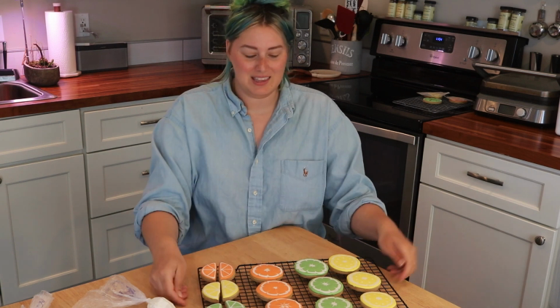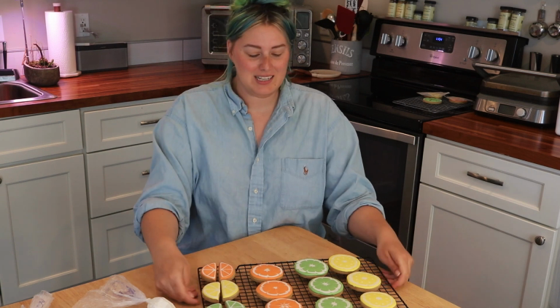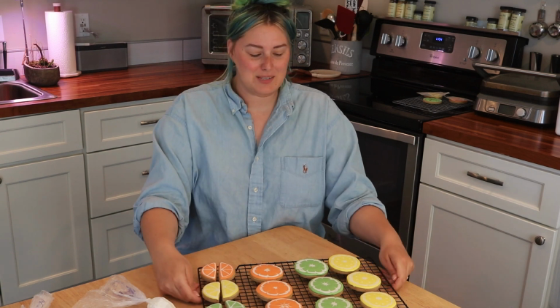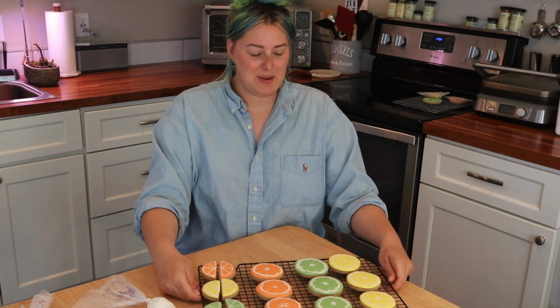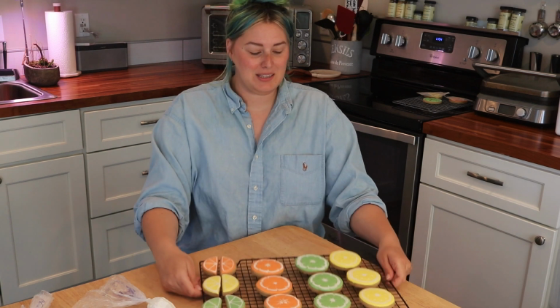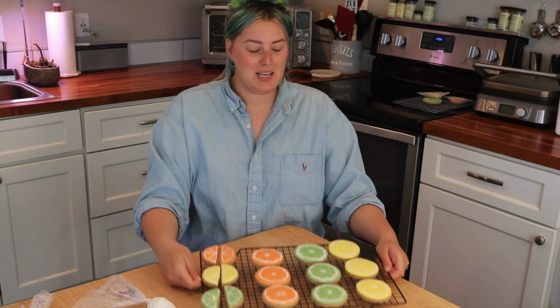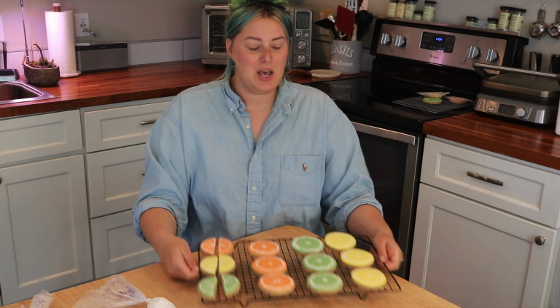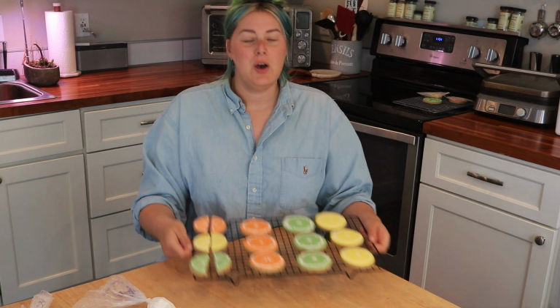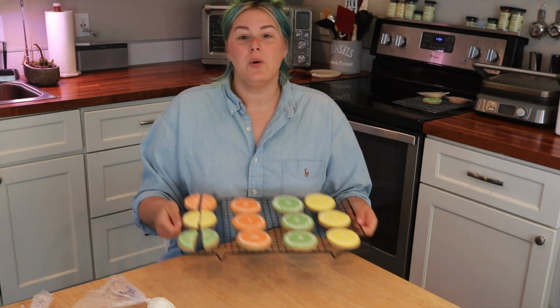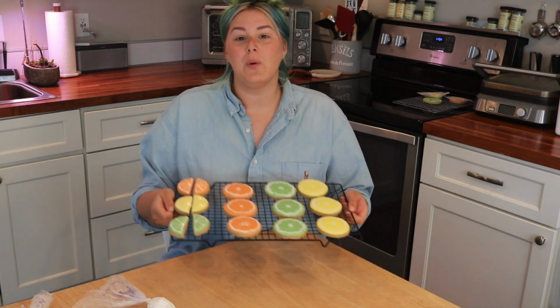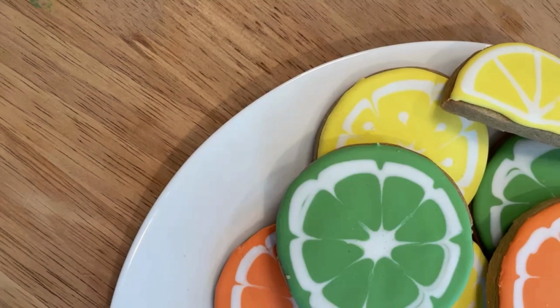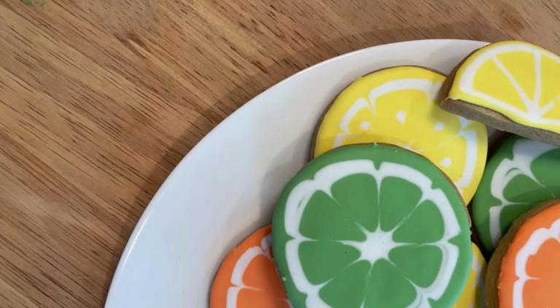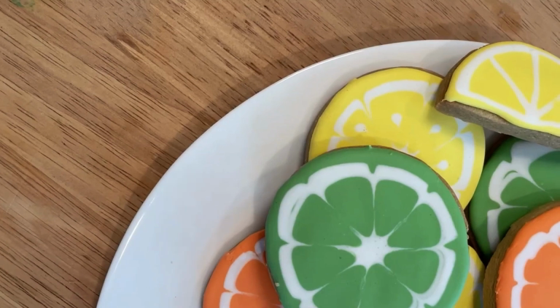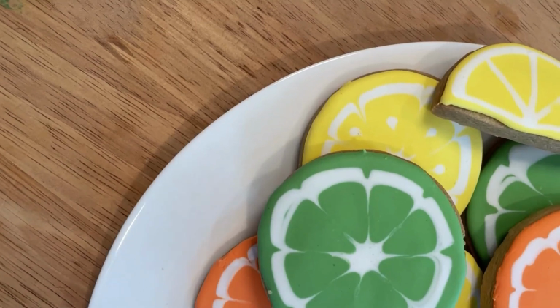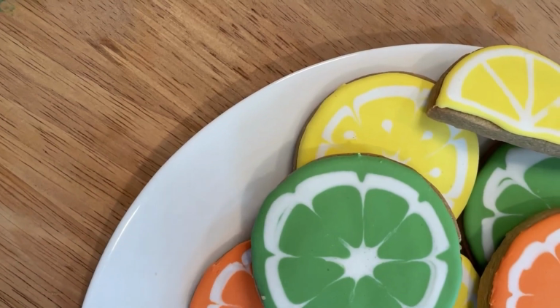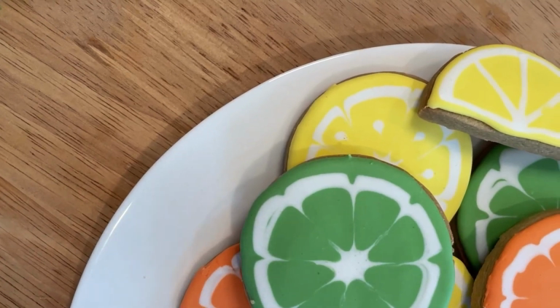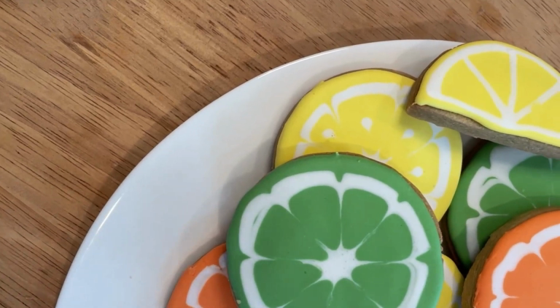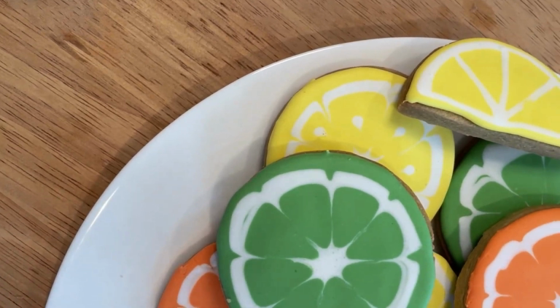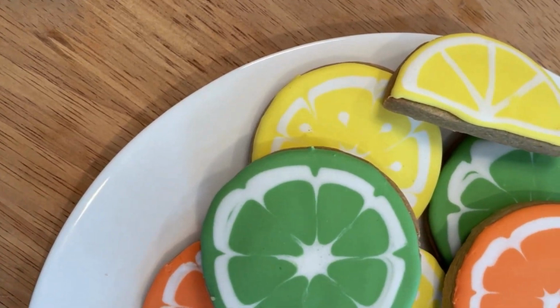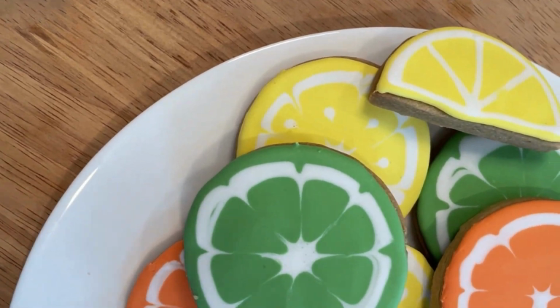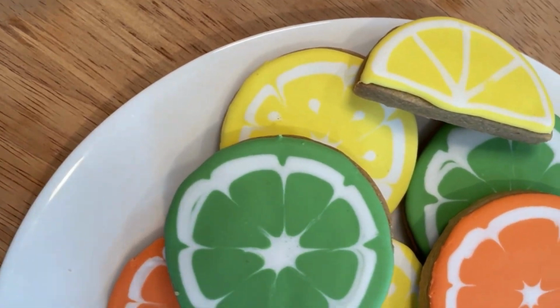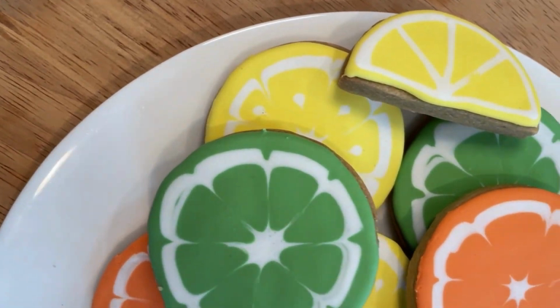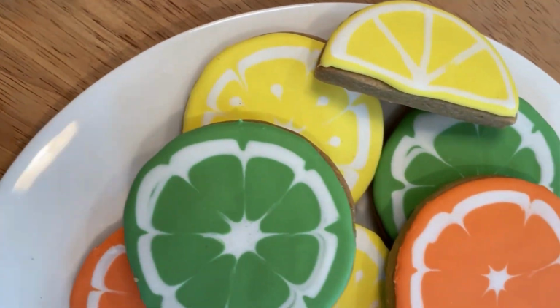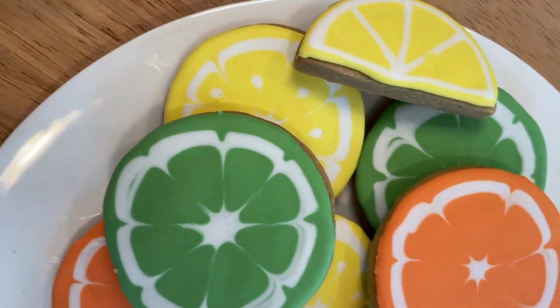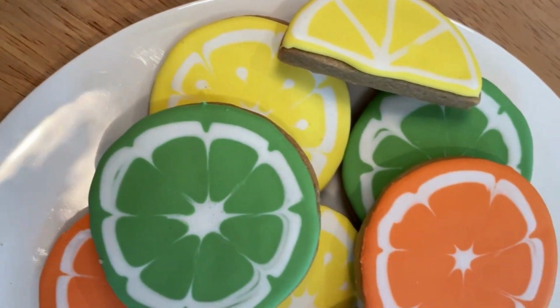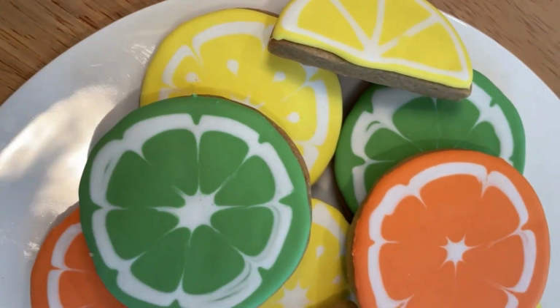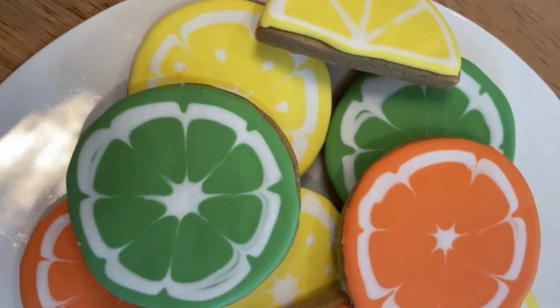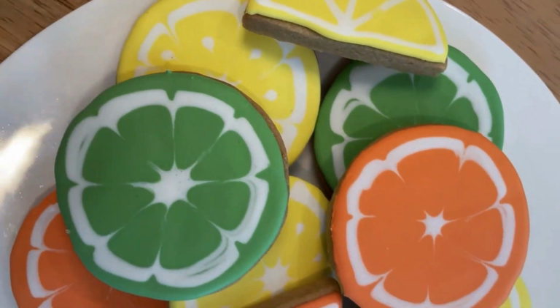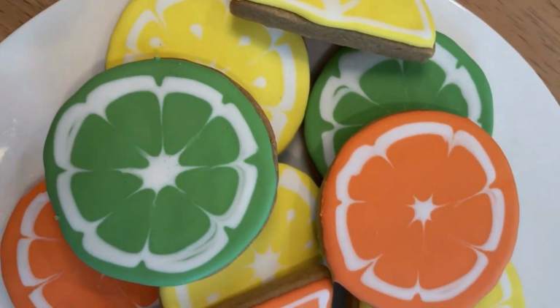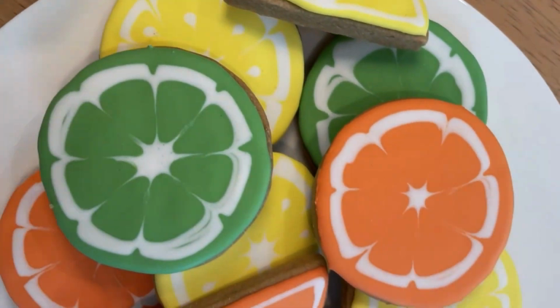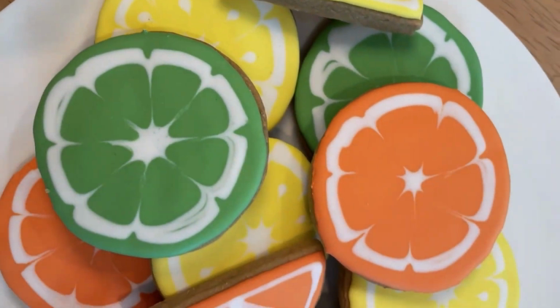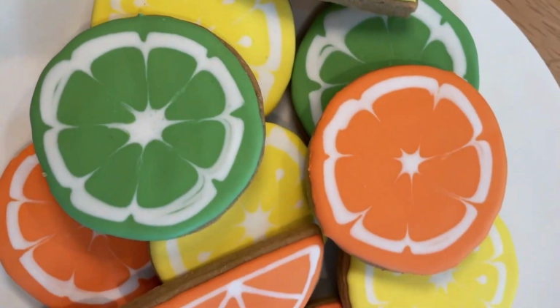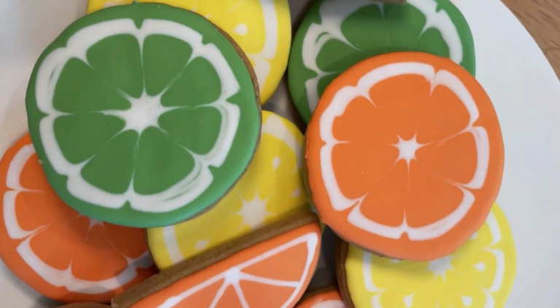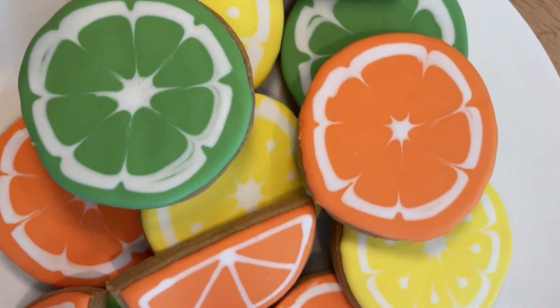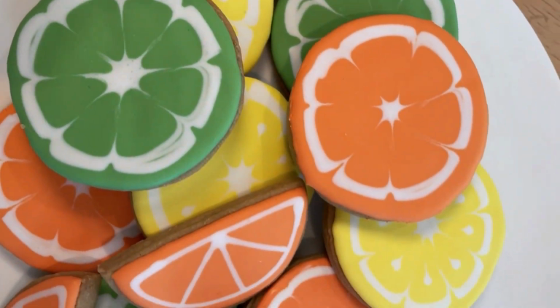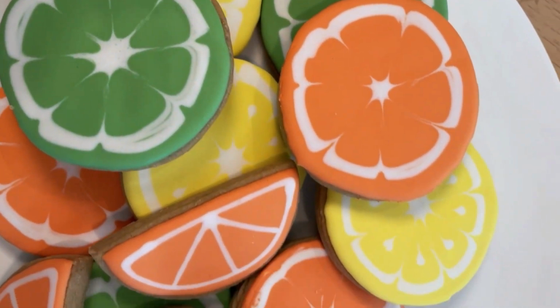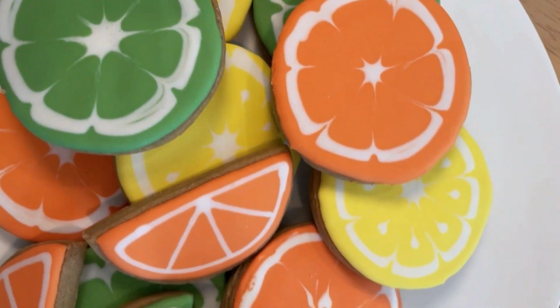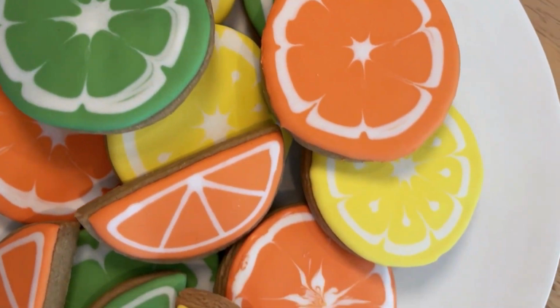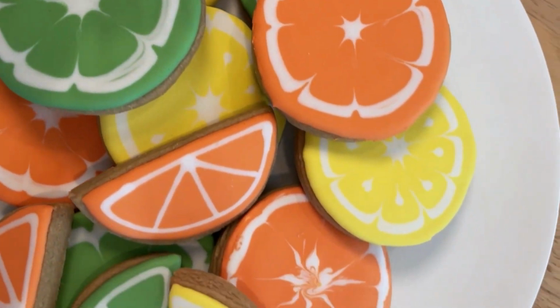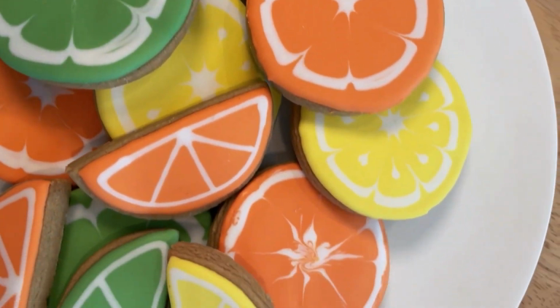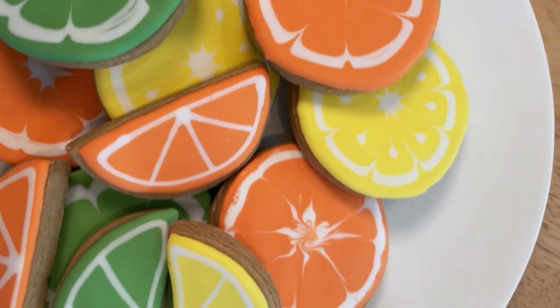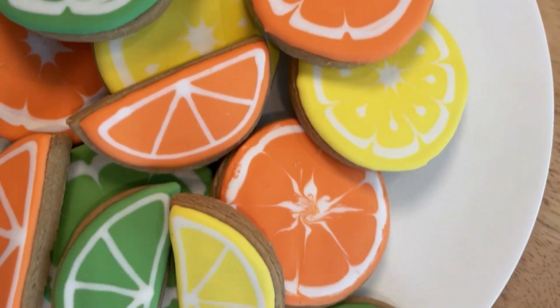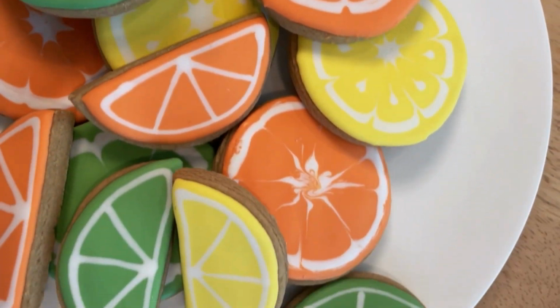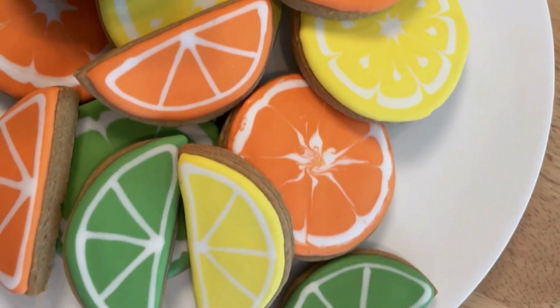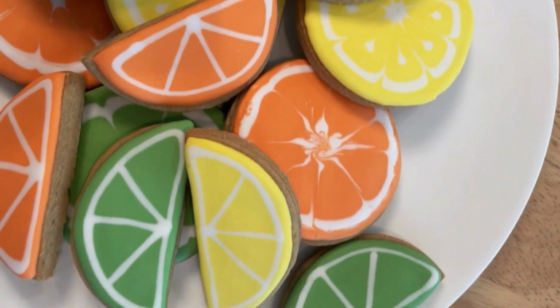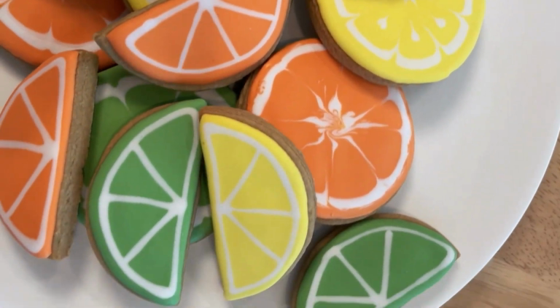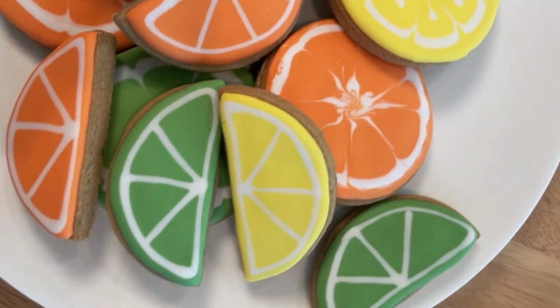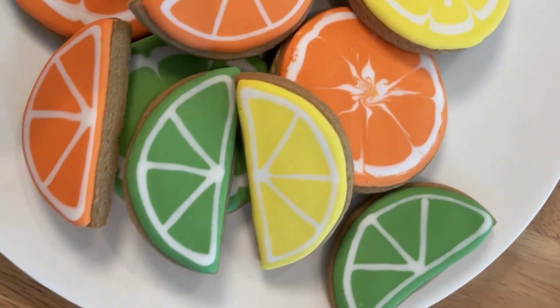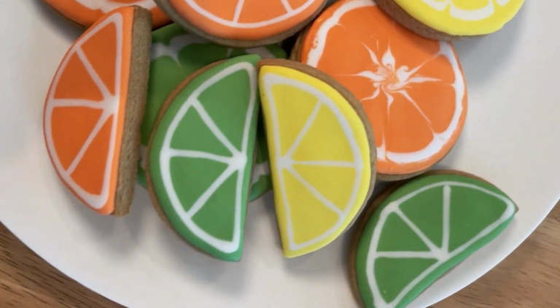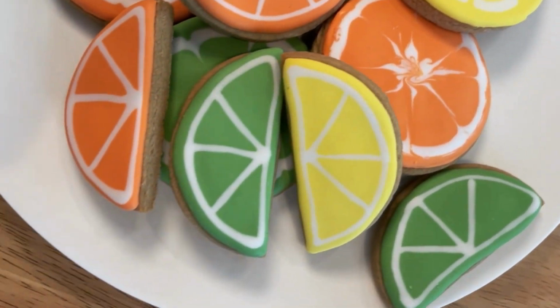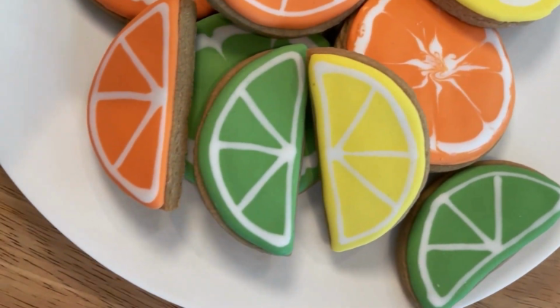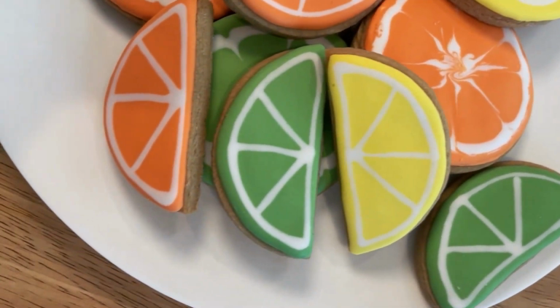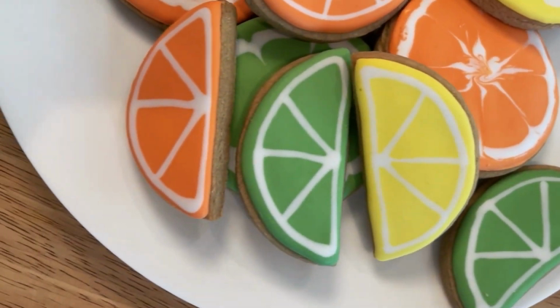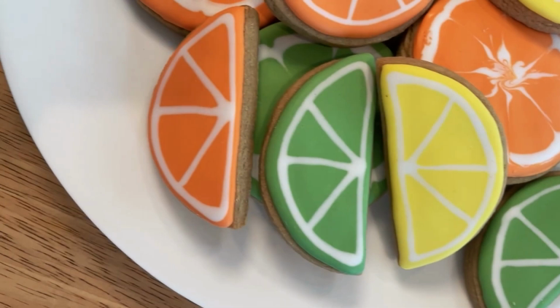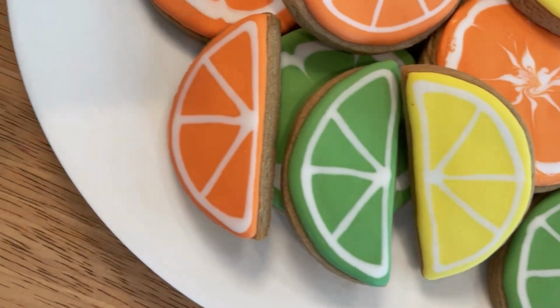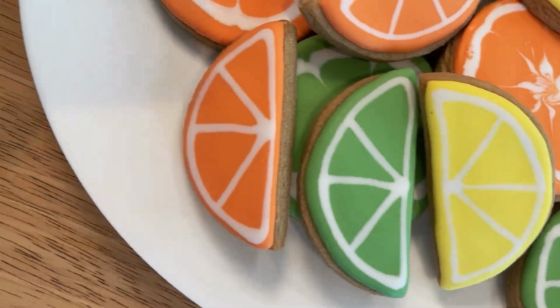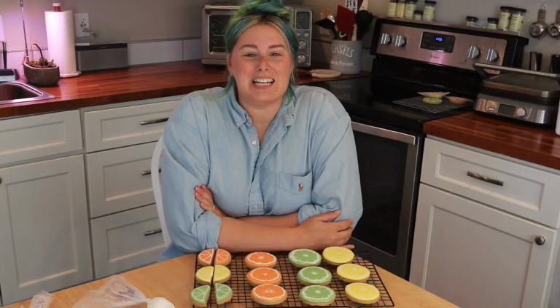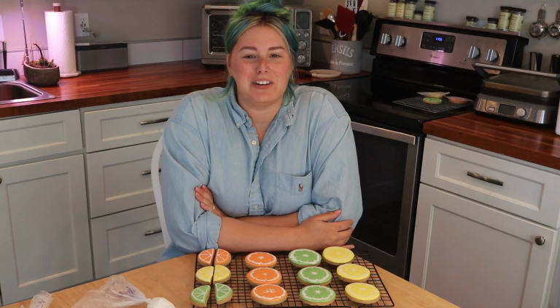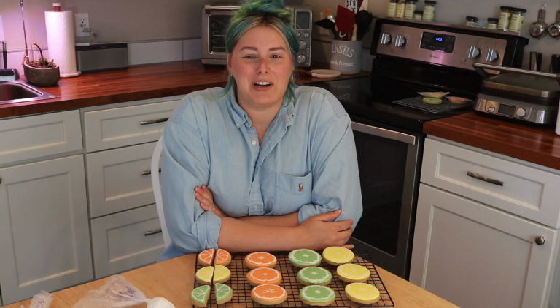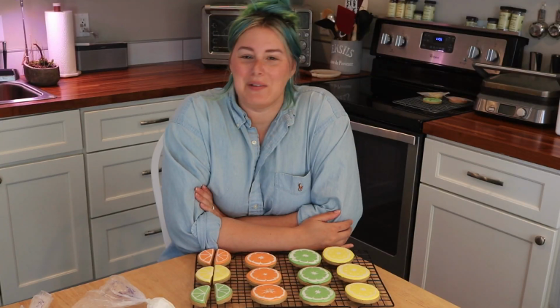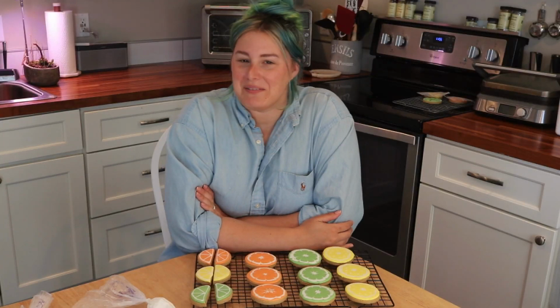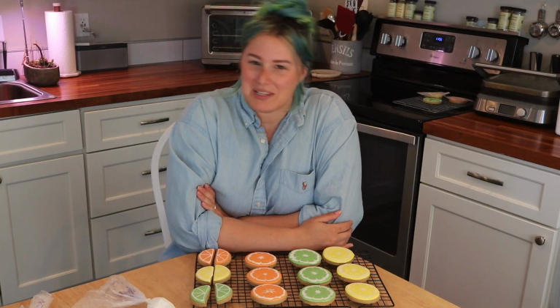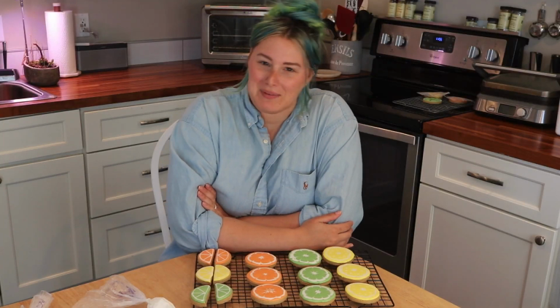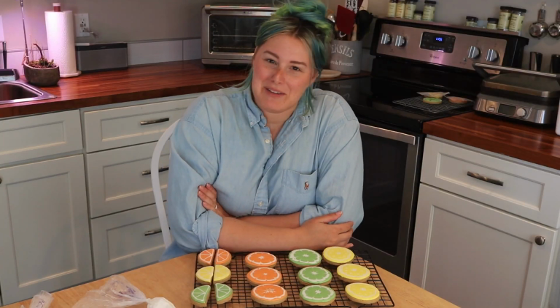This month we're doing citrus slices. We are doing full slices and half slices. Come along and decorate one with me.